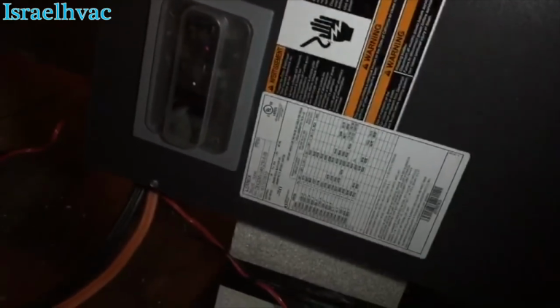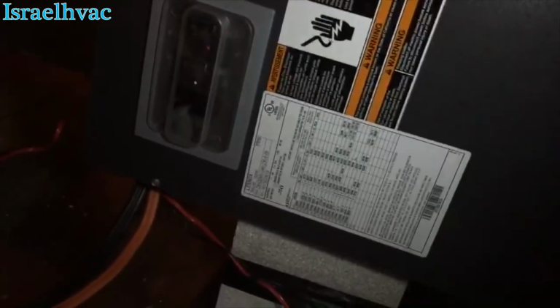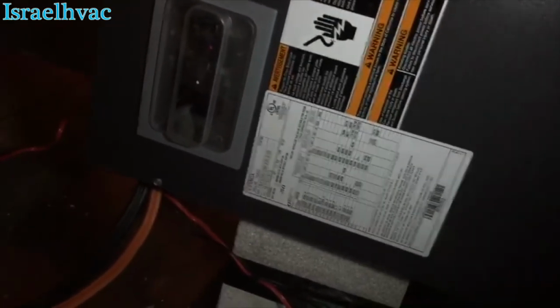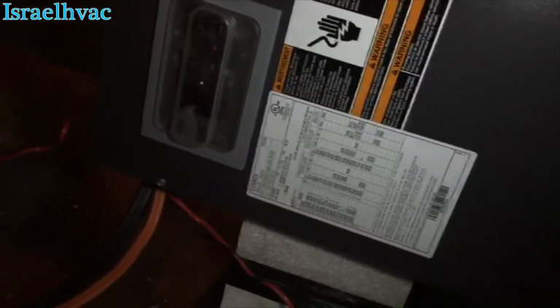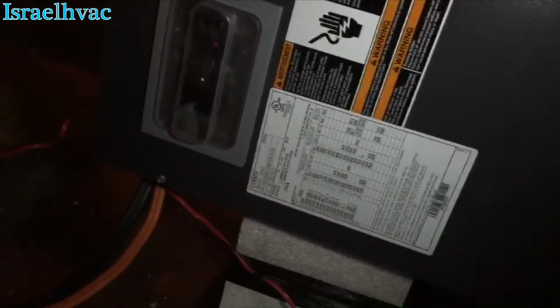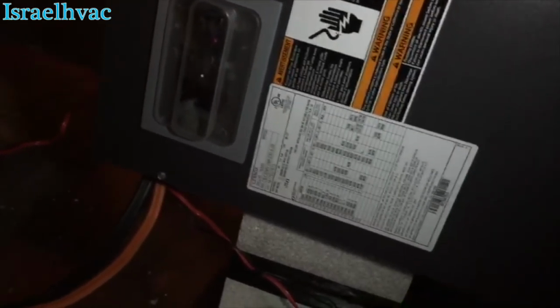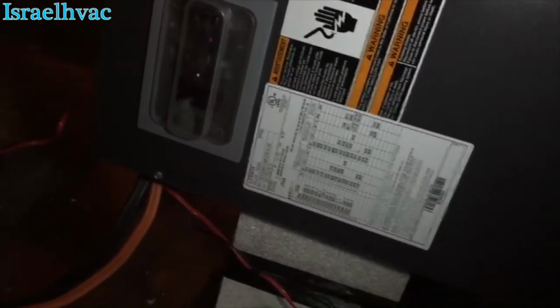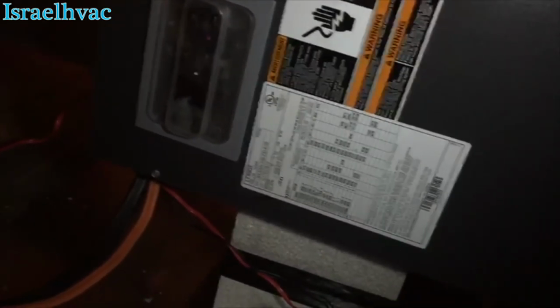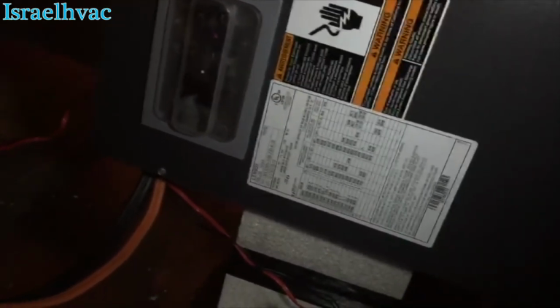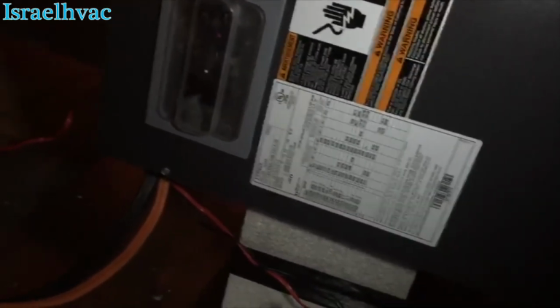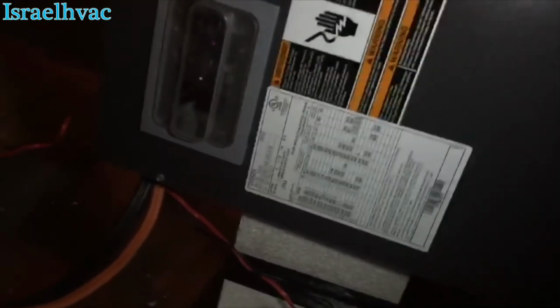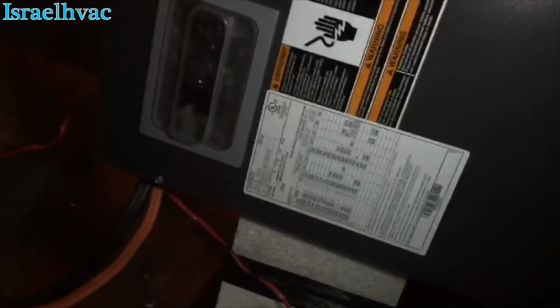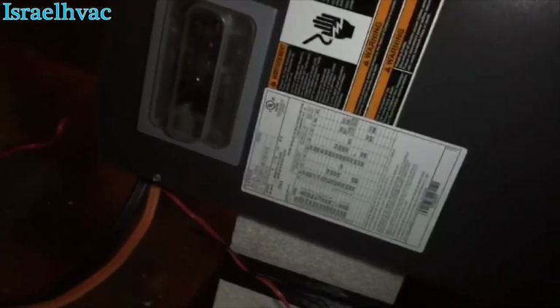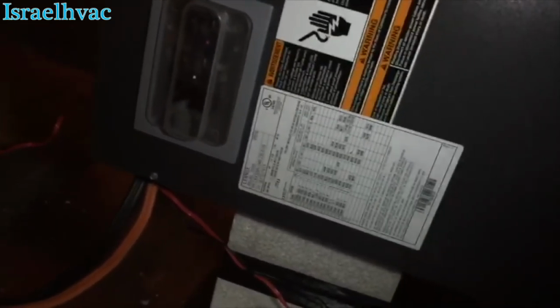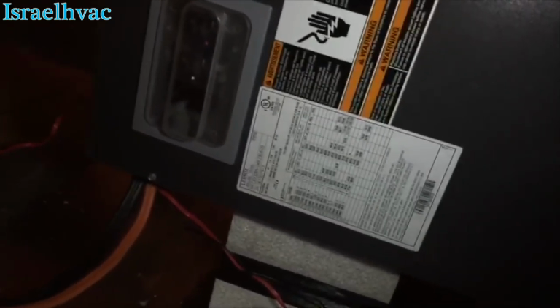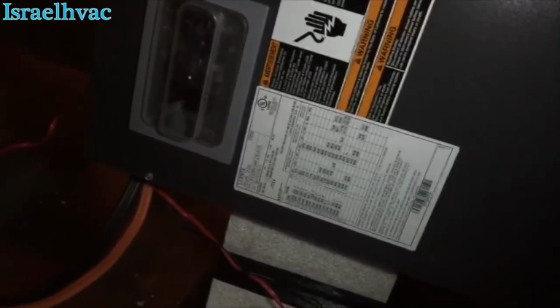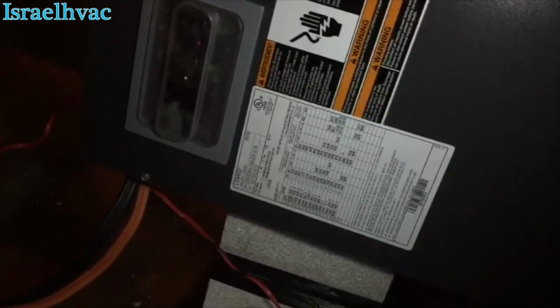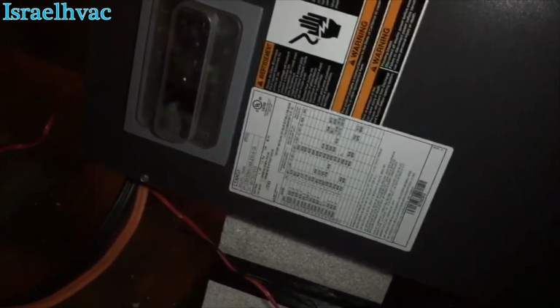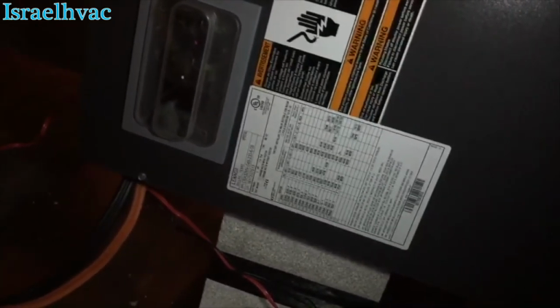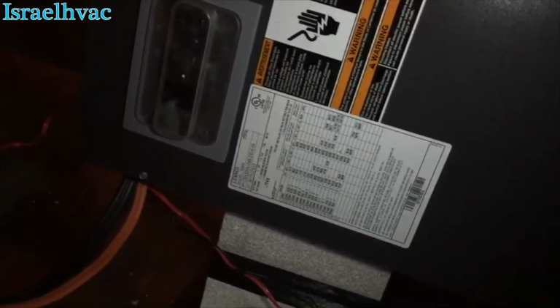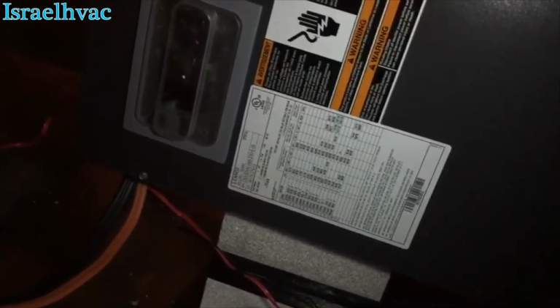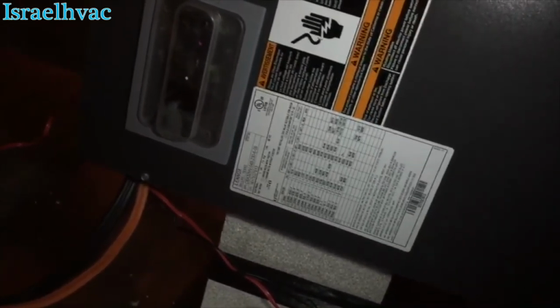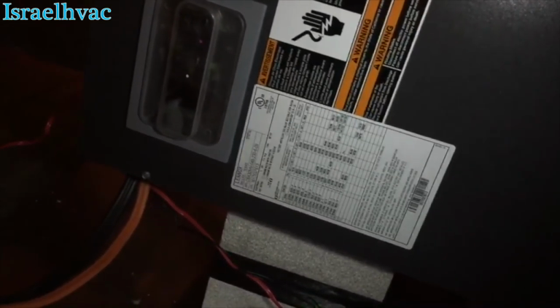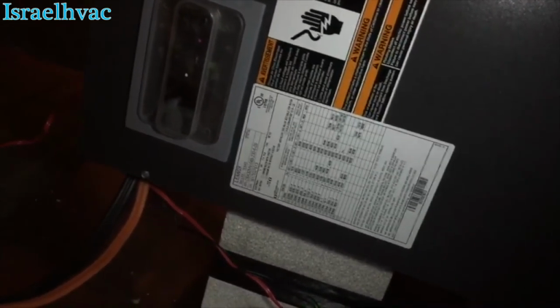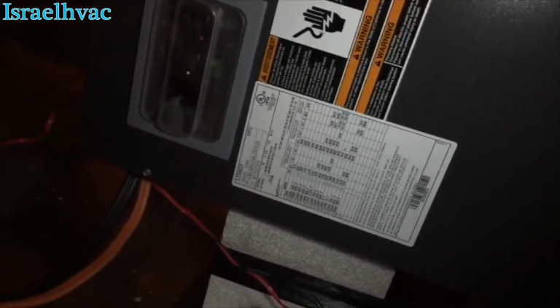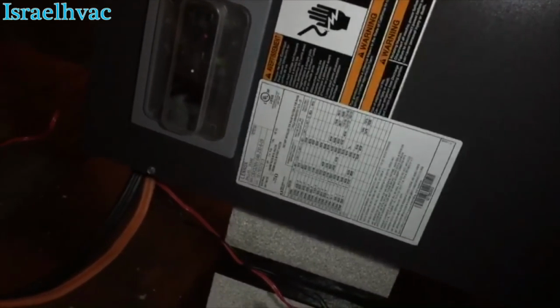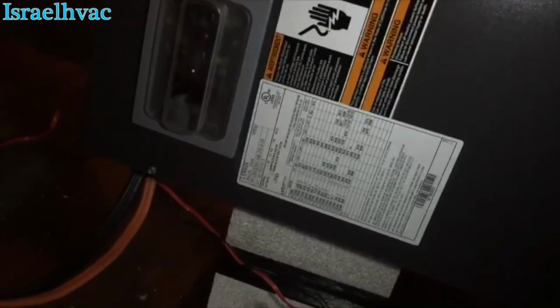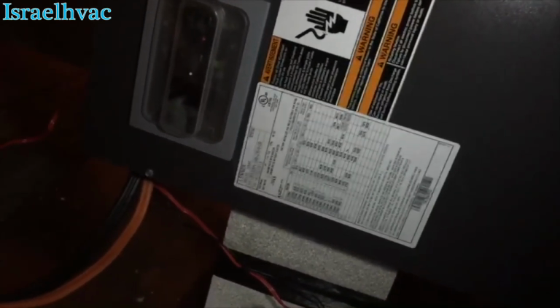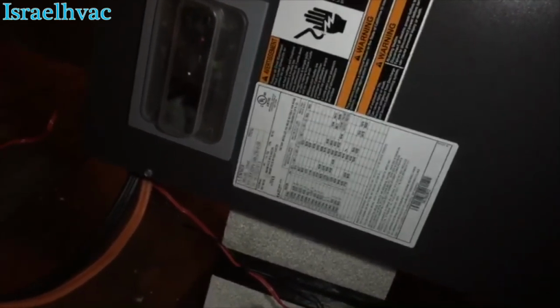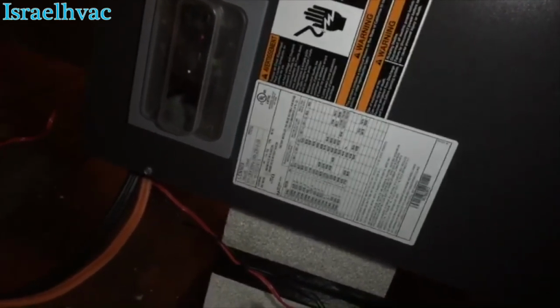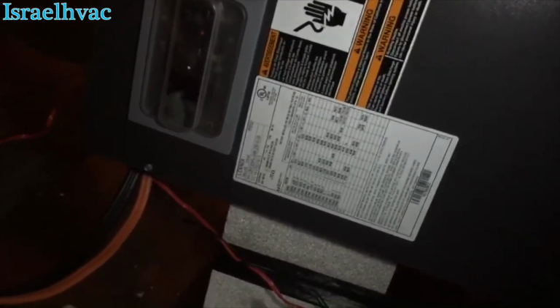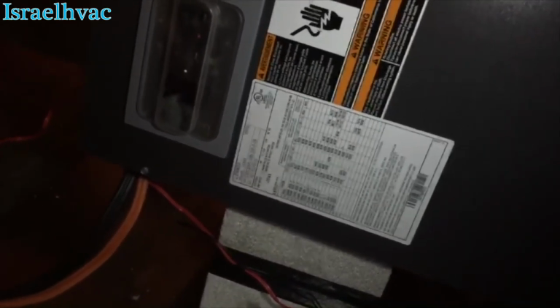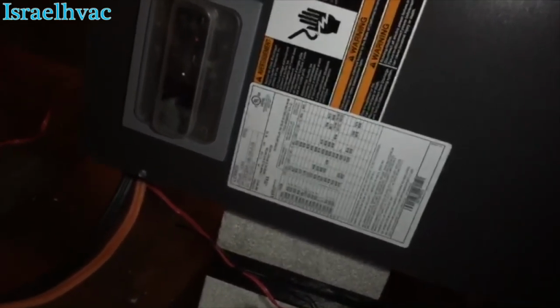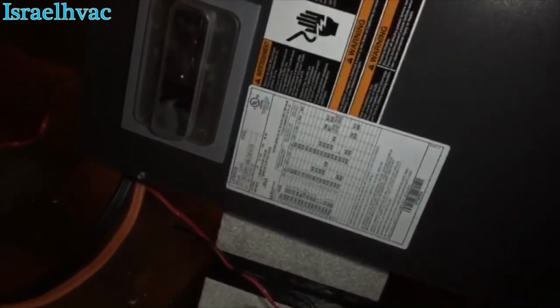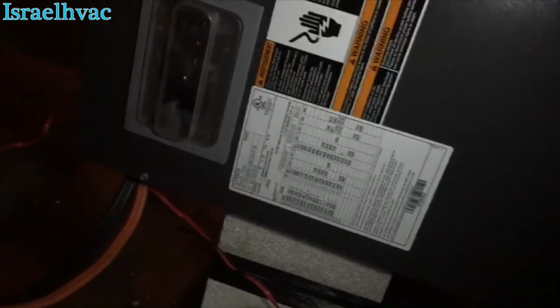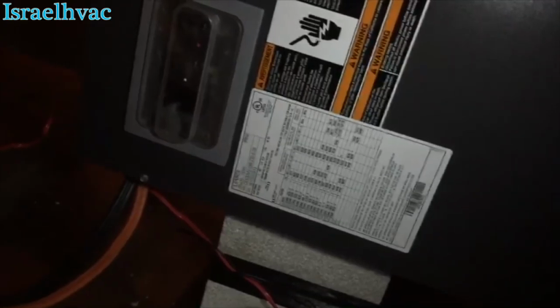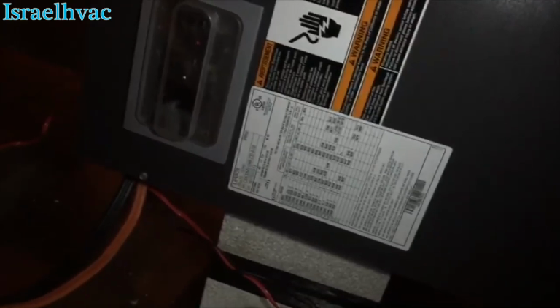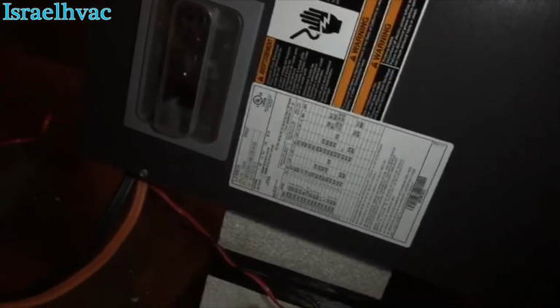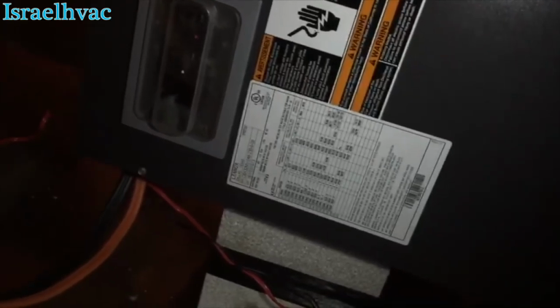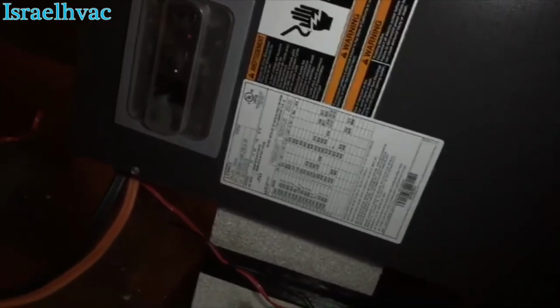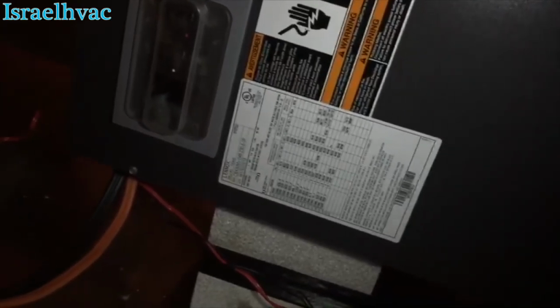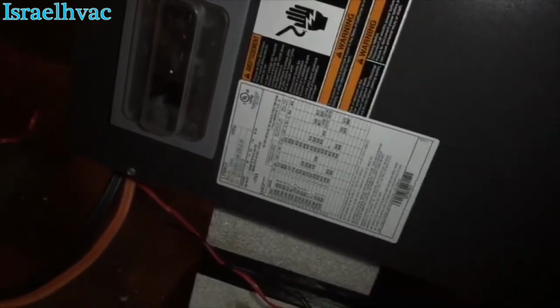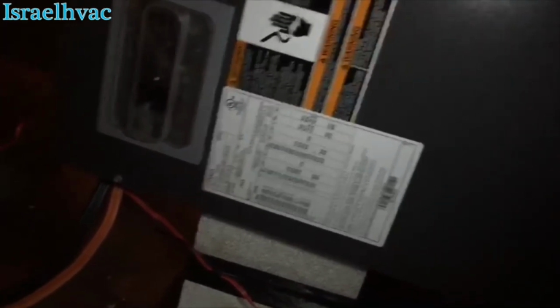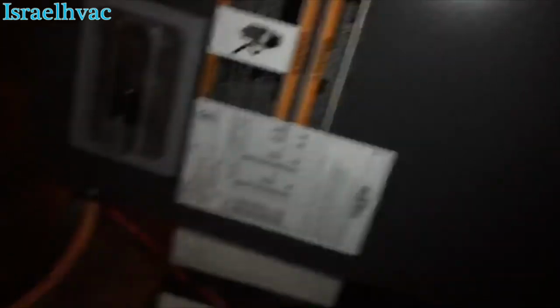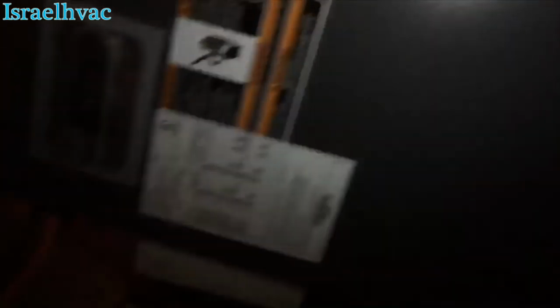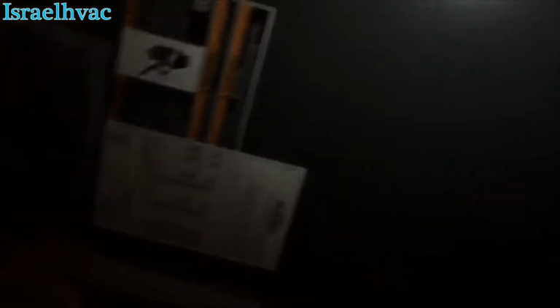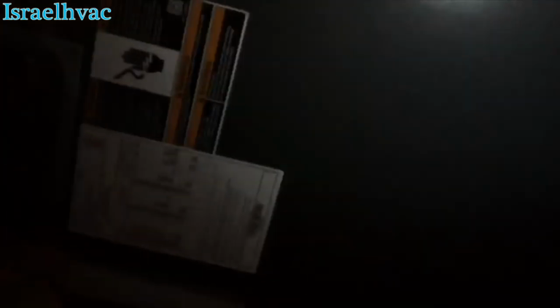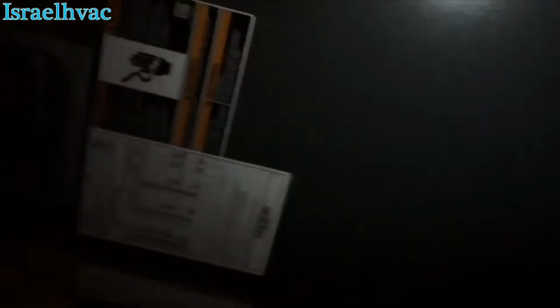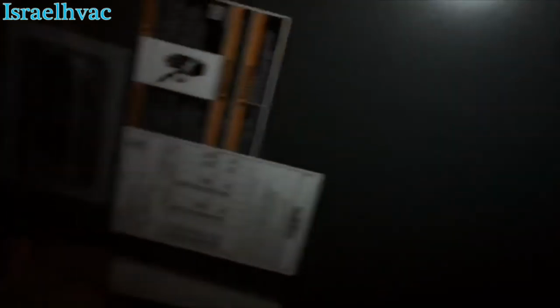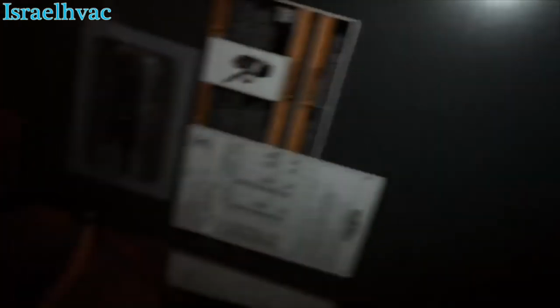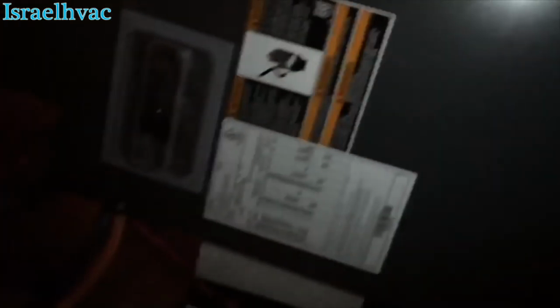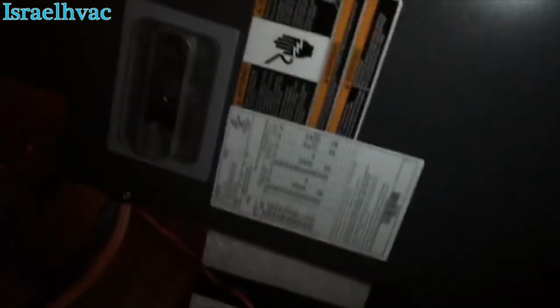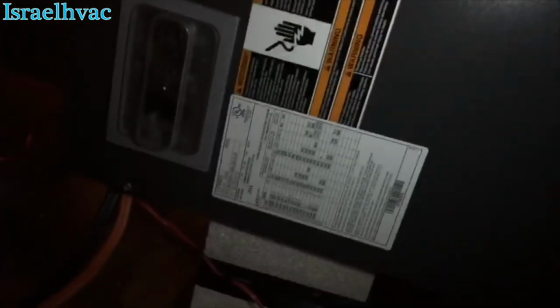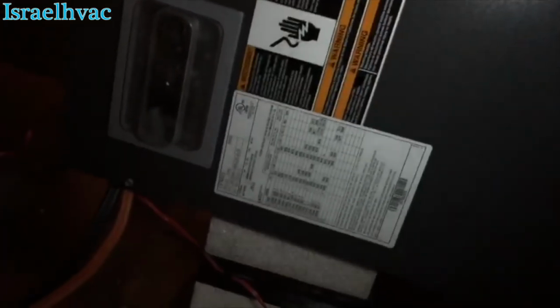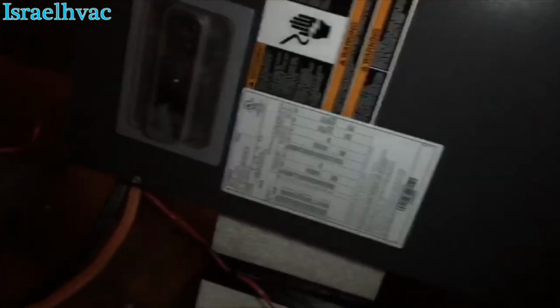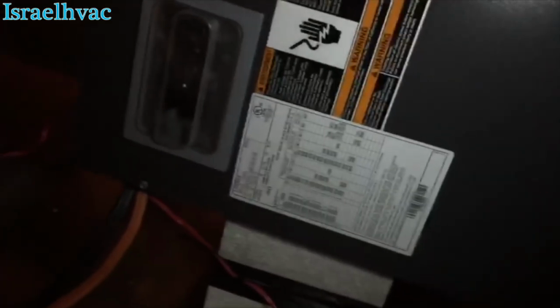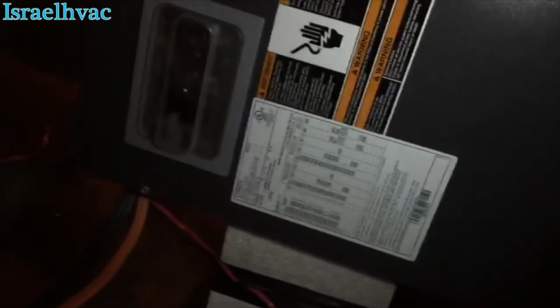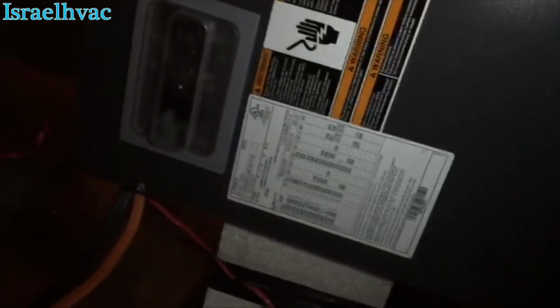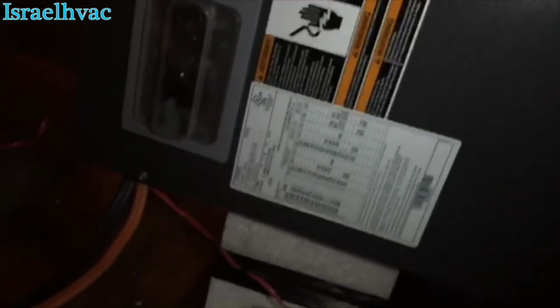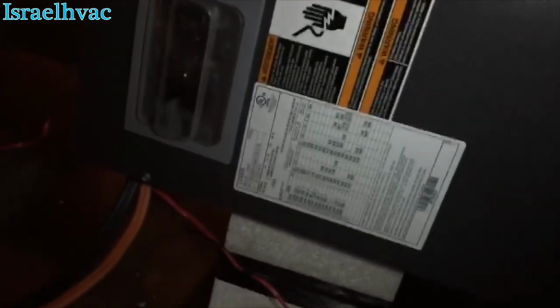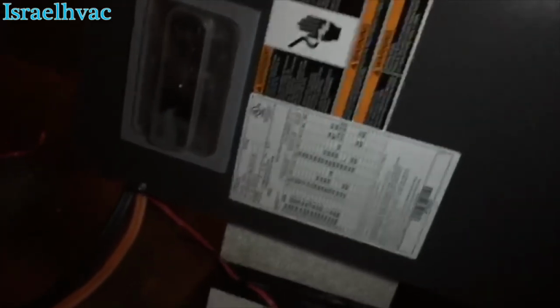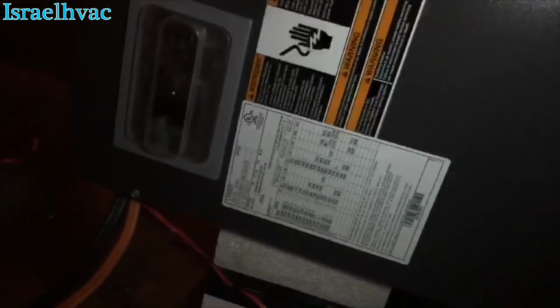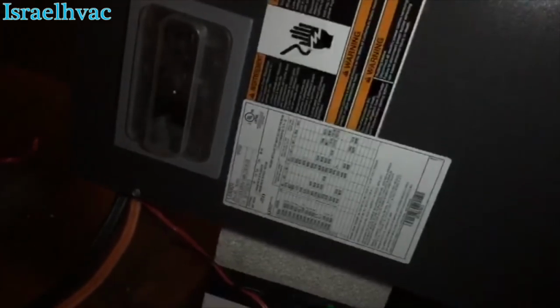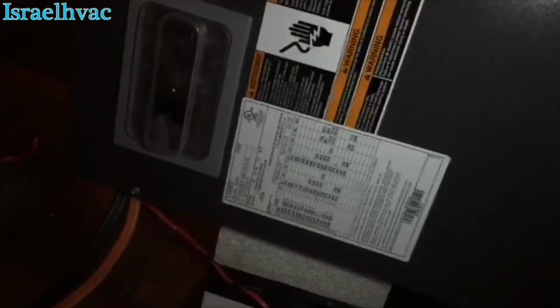So we're going to open this thing up and check the heat strips, and just check over and make sure the air handler is okay.